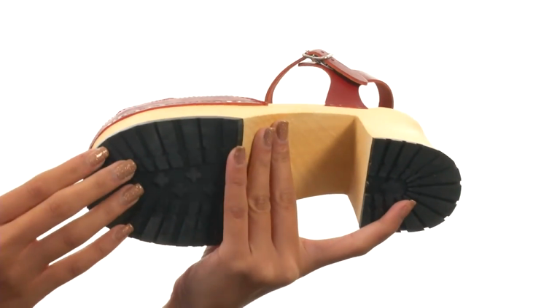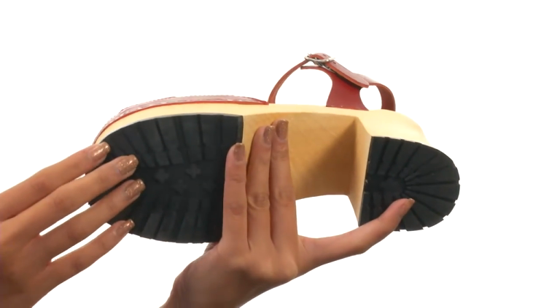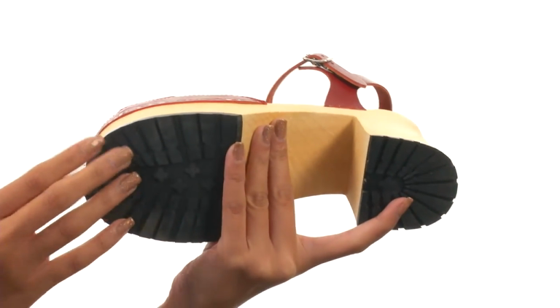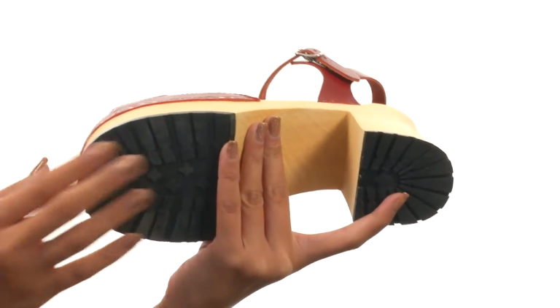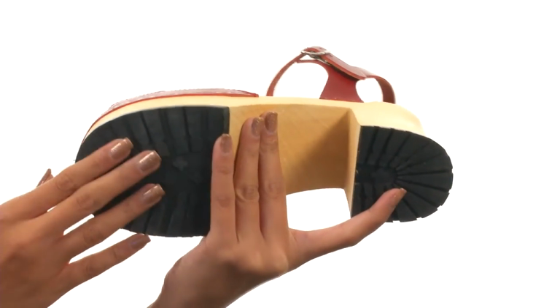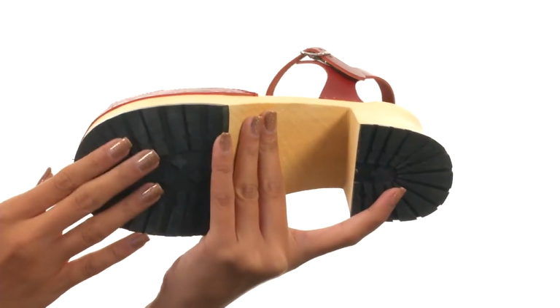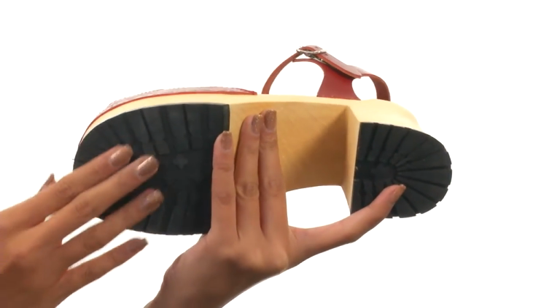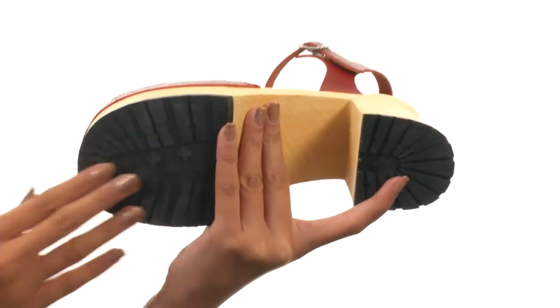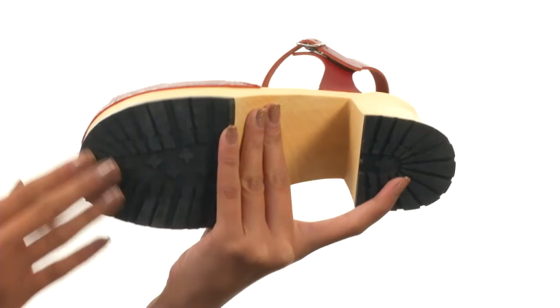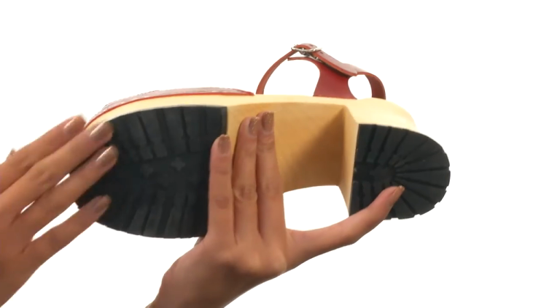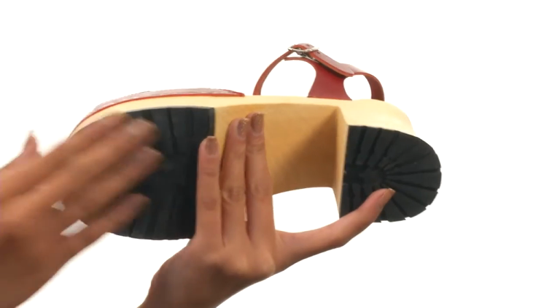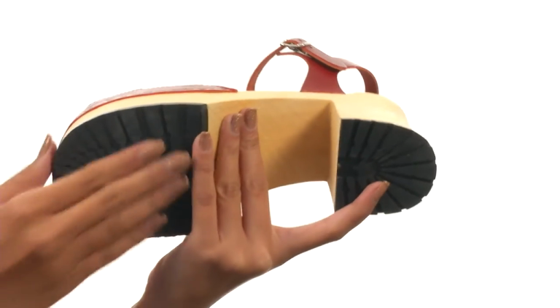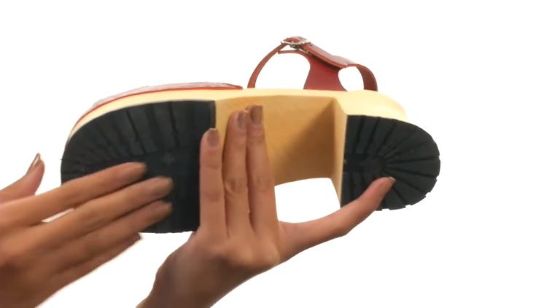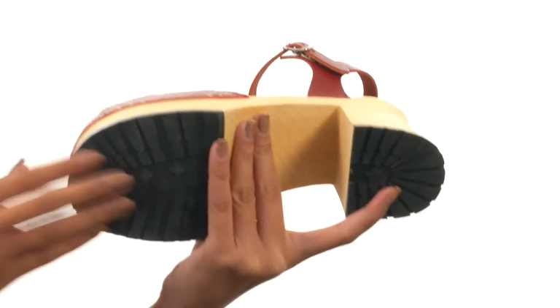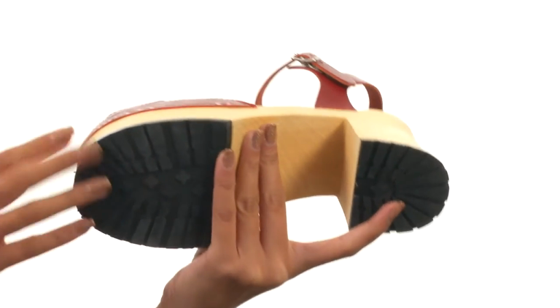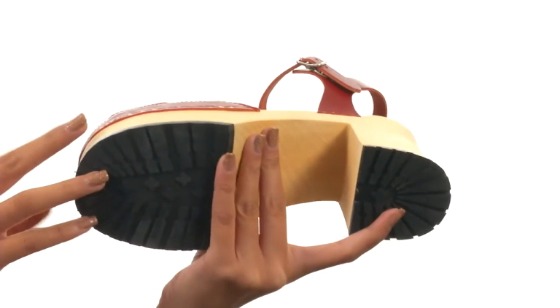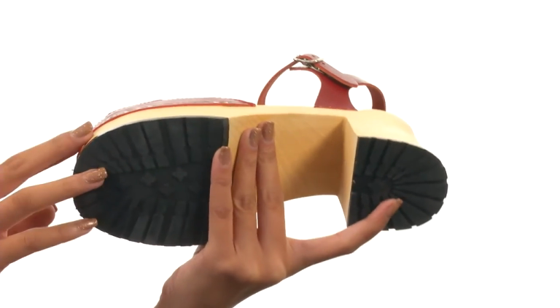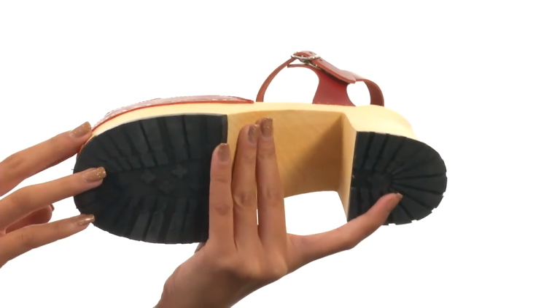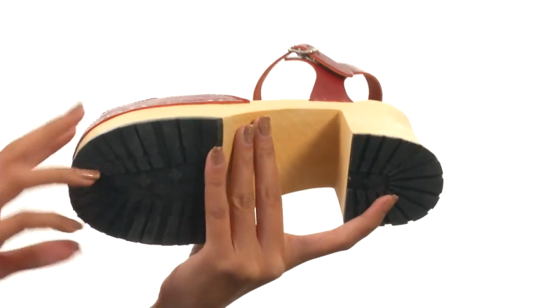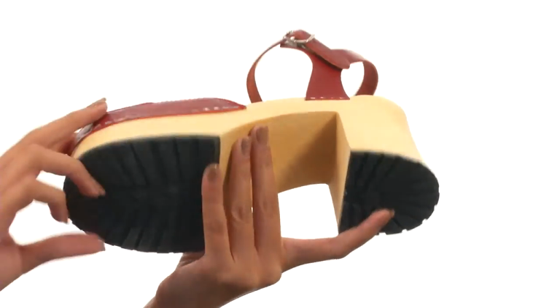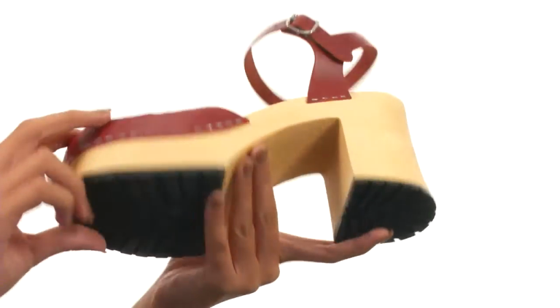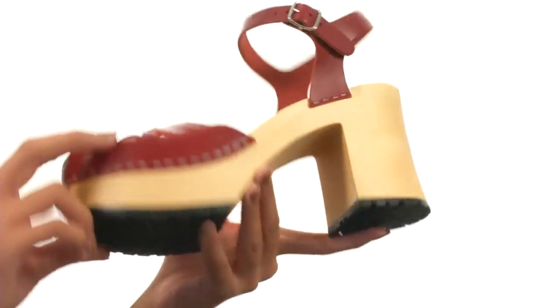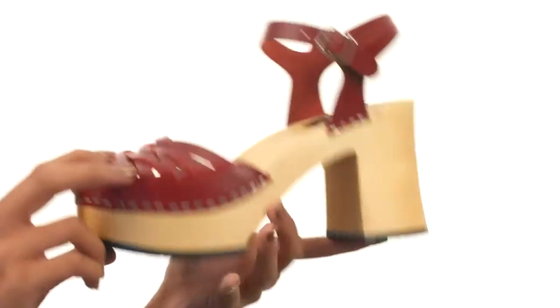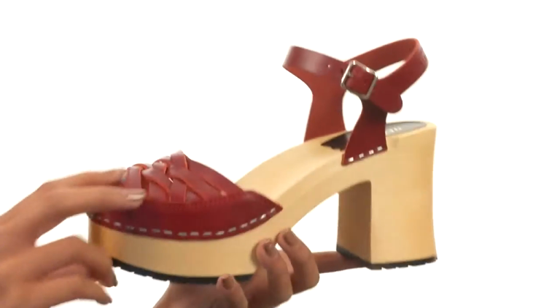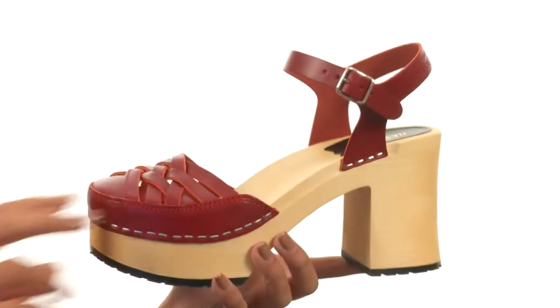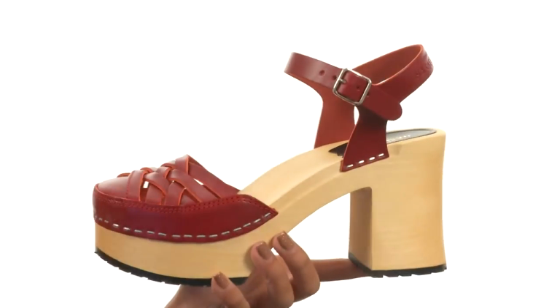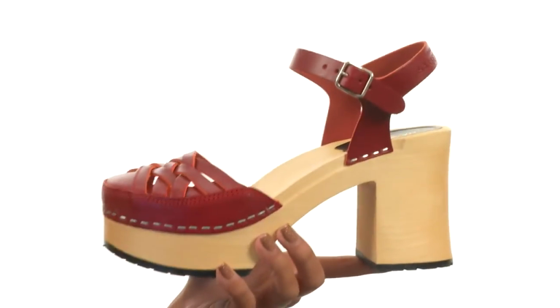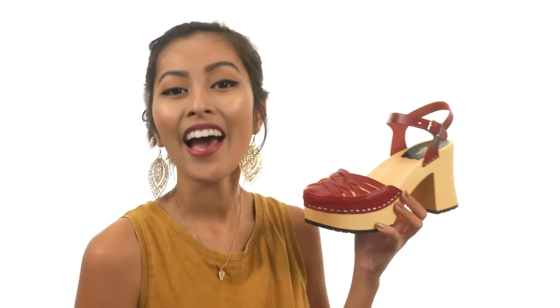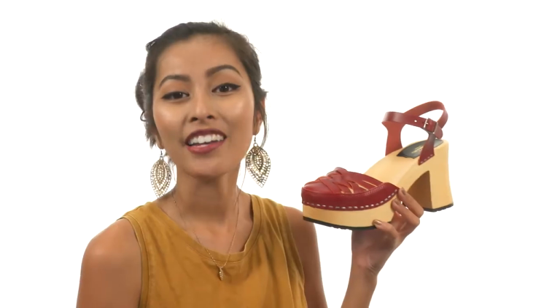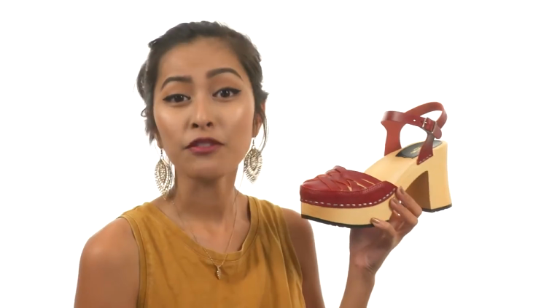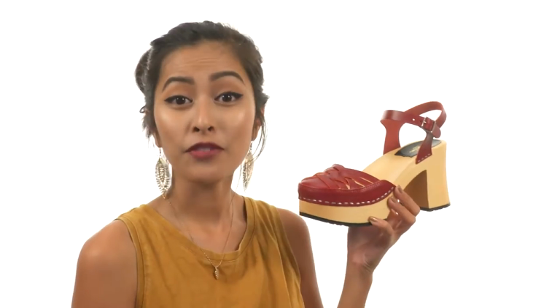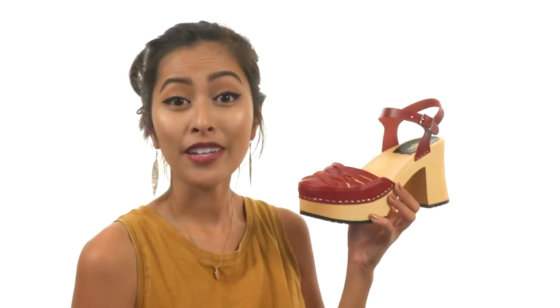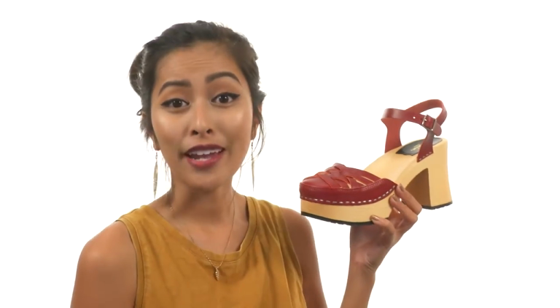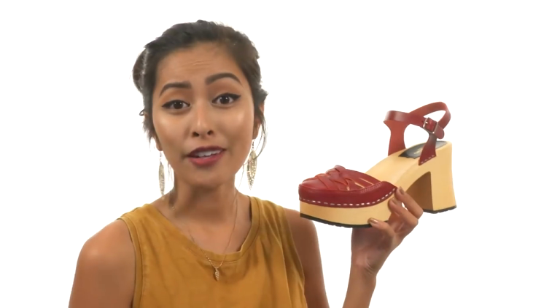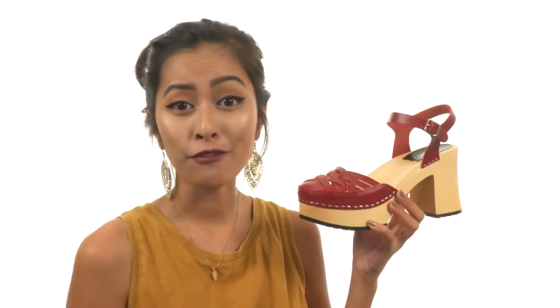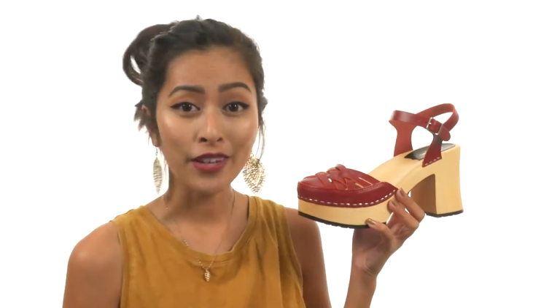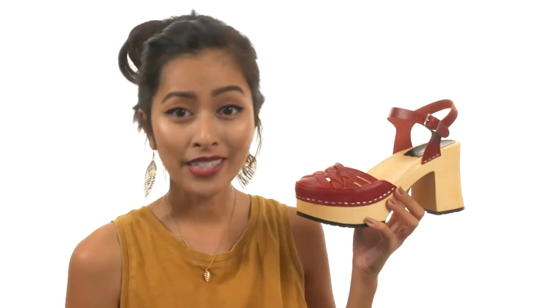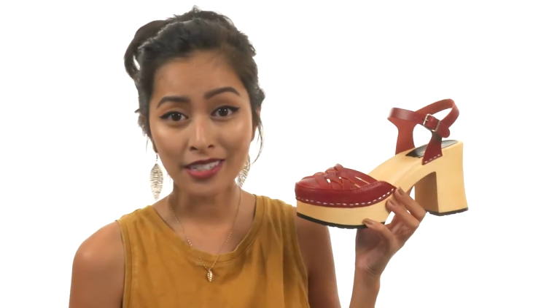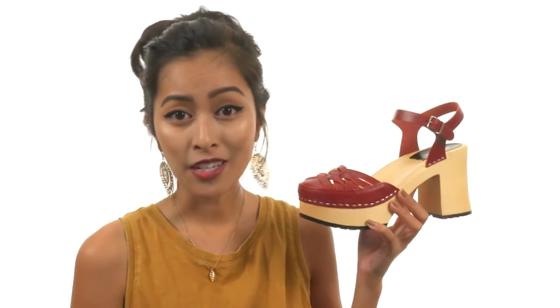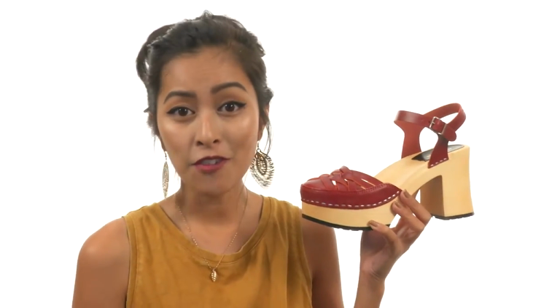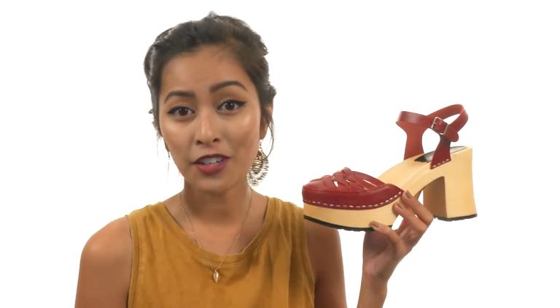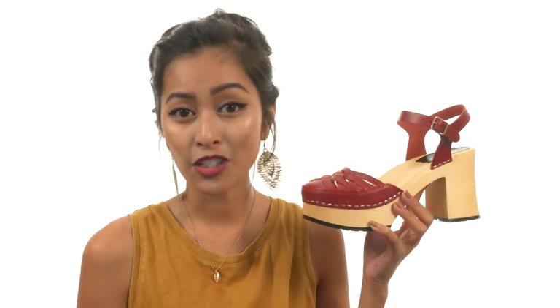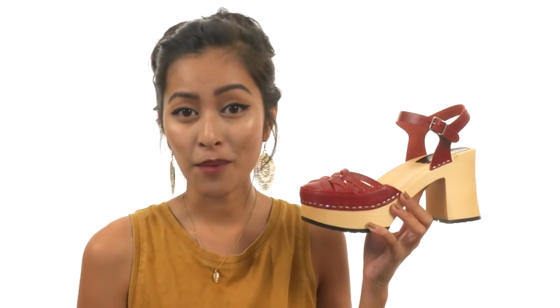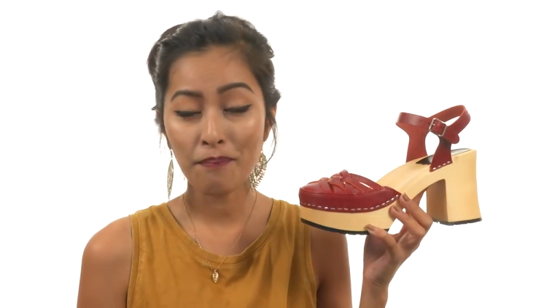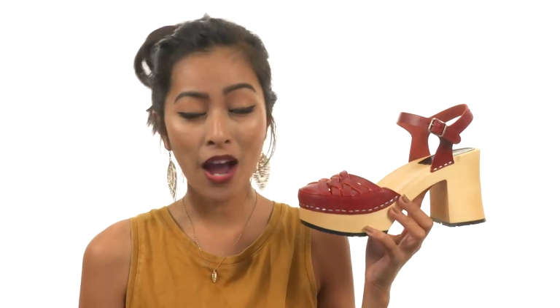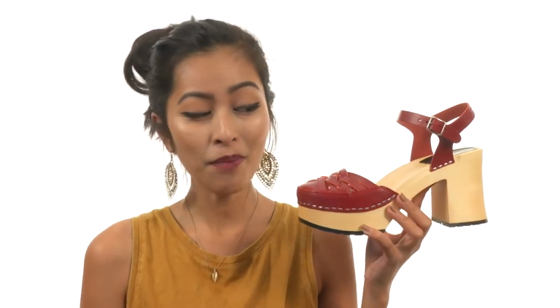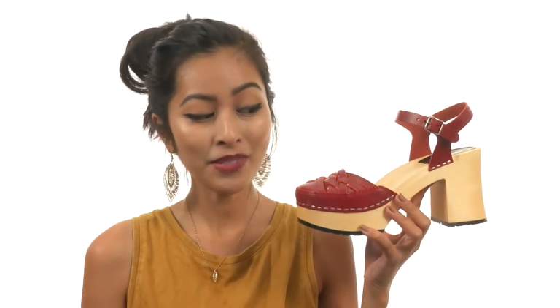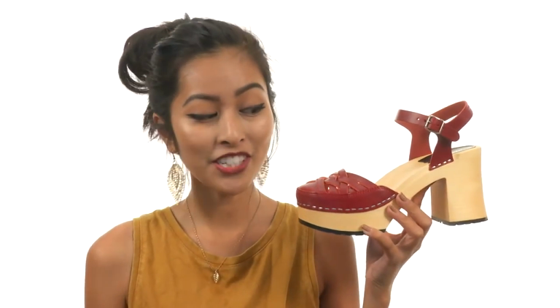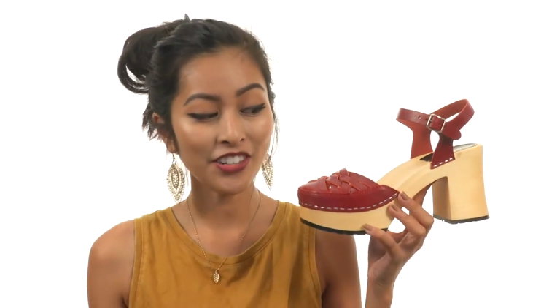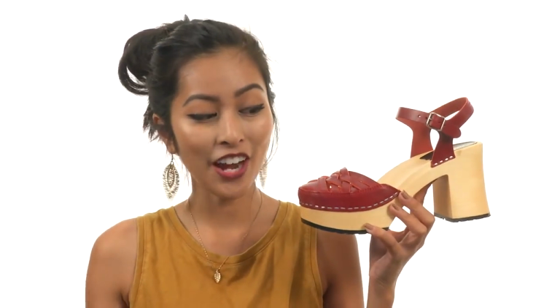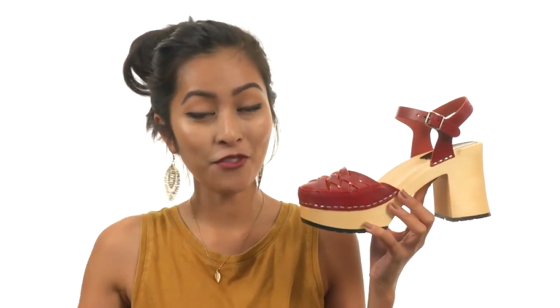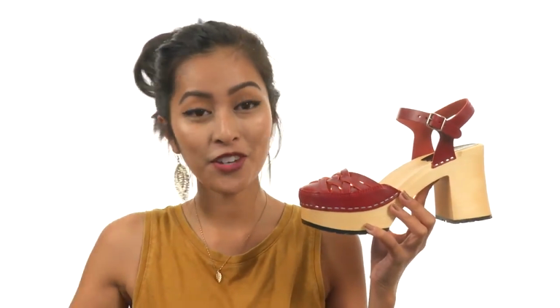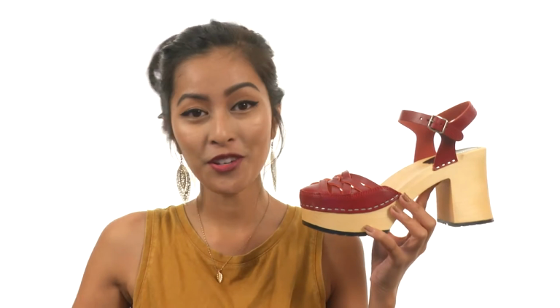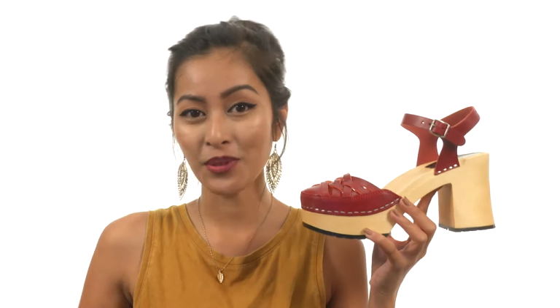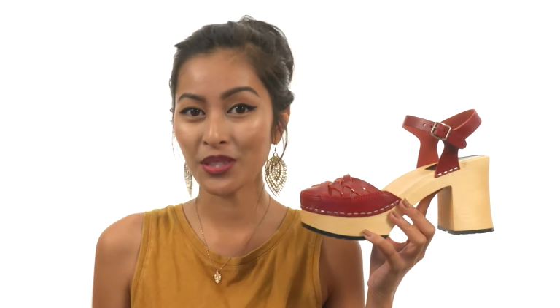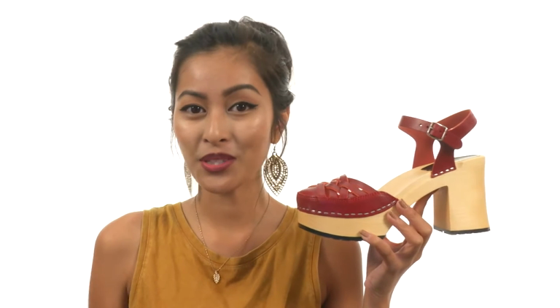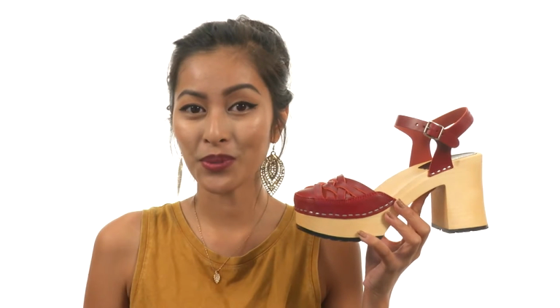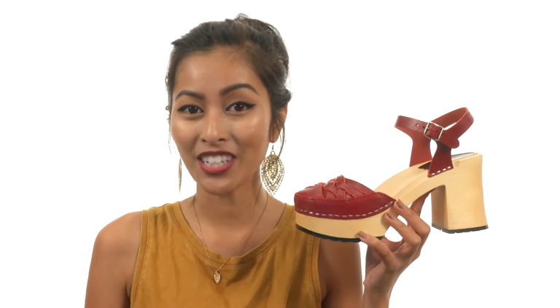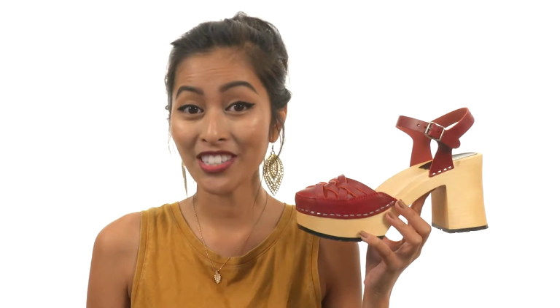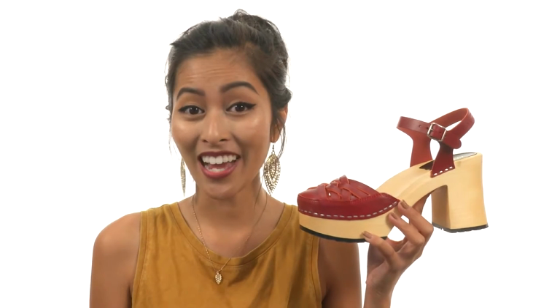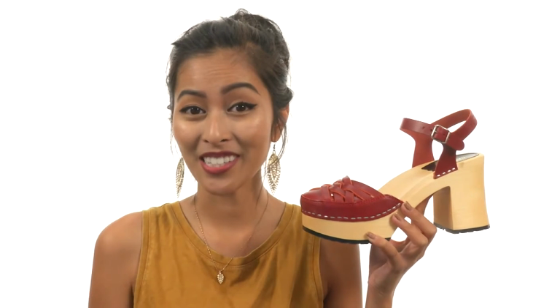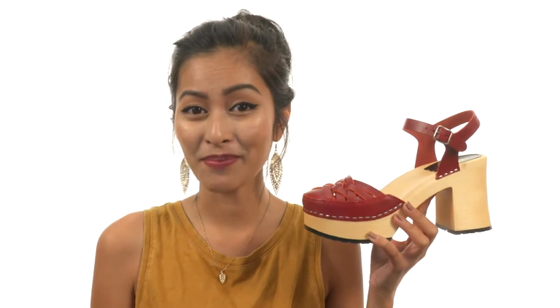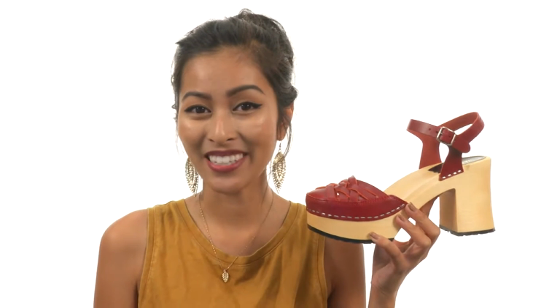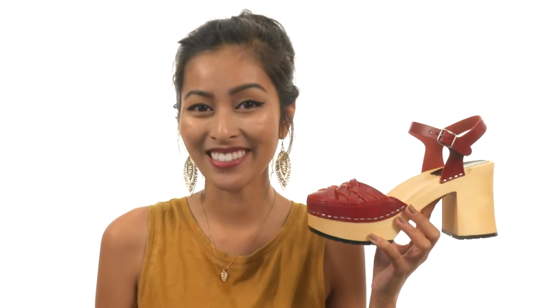There's also a durable rubber outsole. Add a fun and feisty finishing pop to your outfit with Swedish Hasbeens.